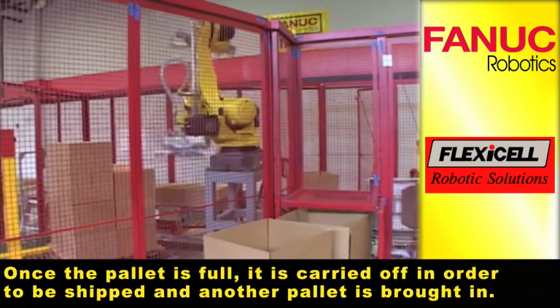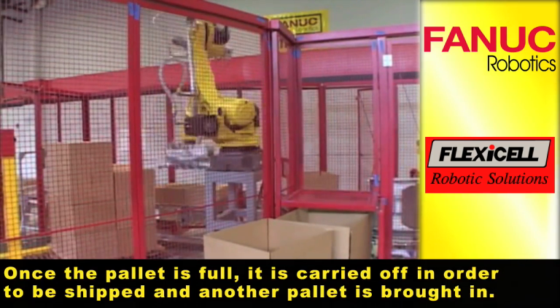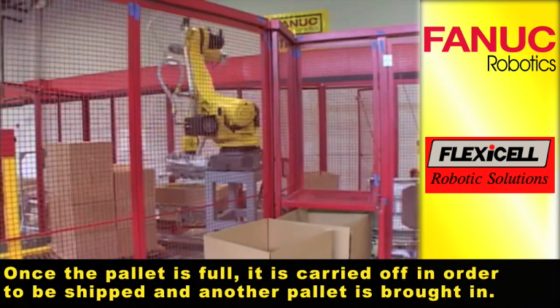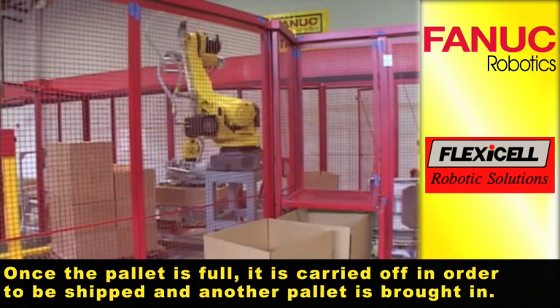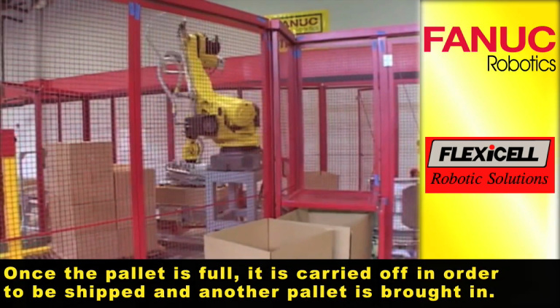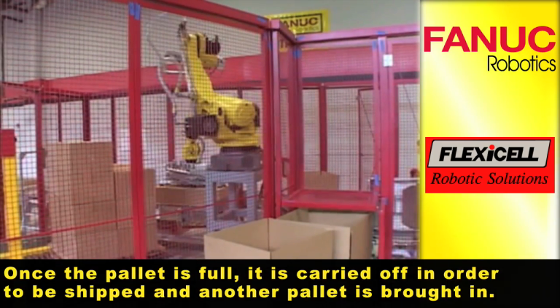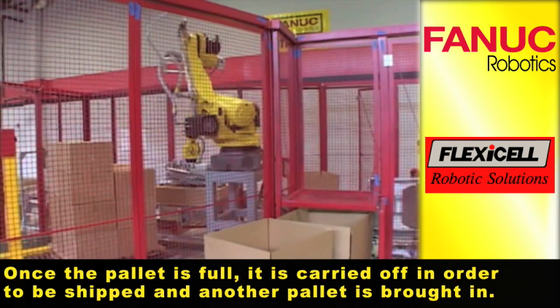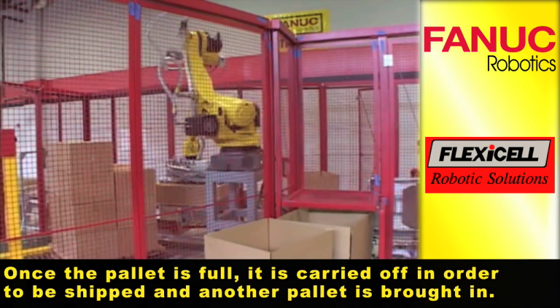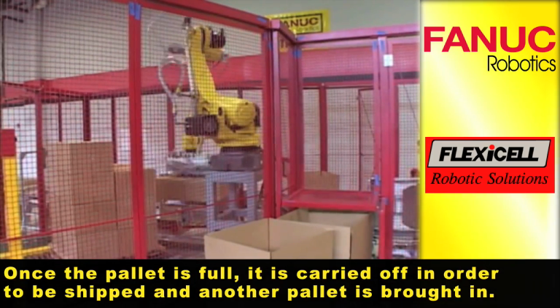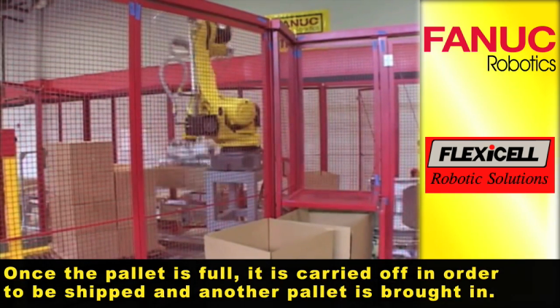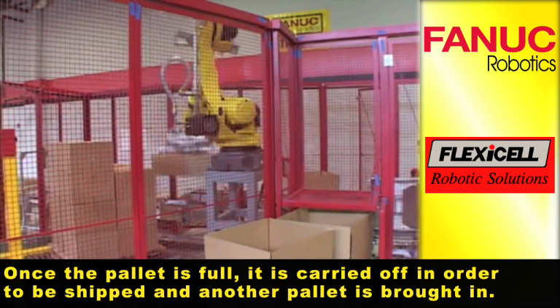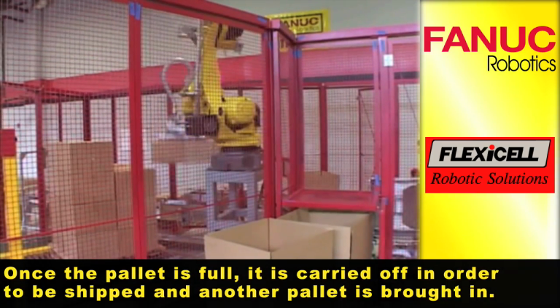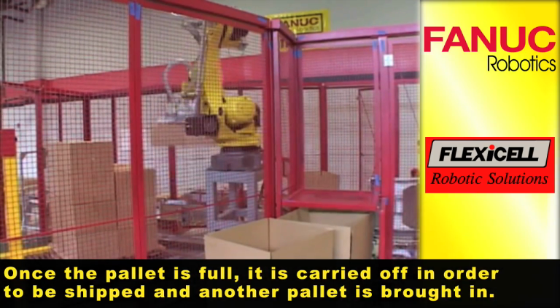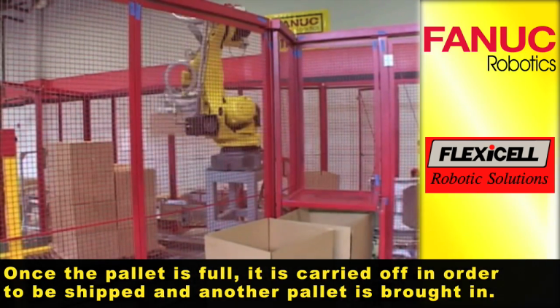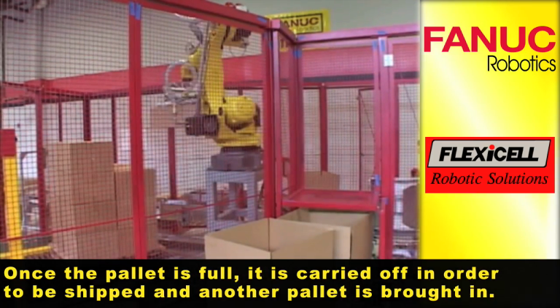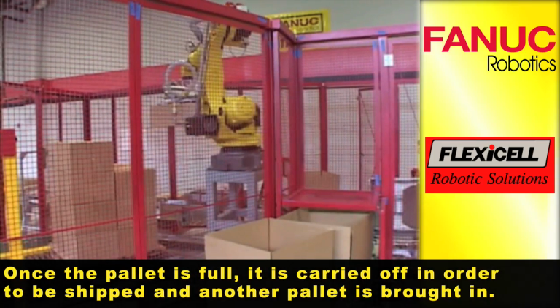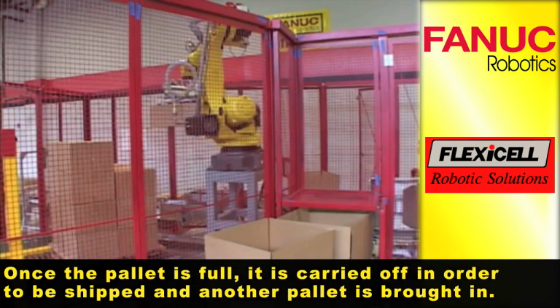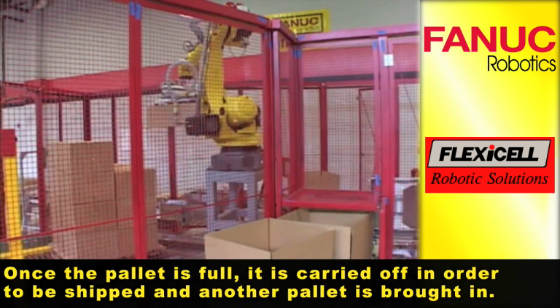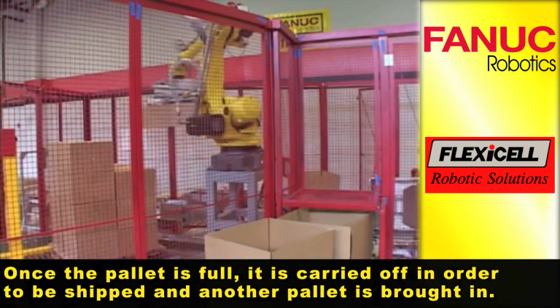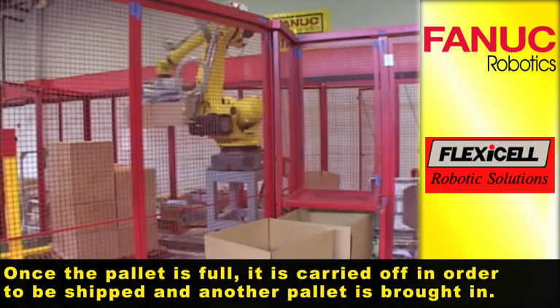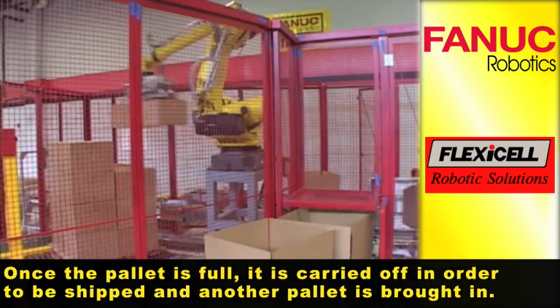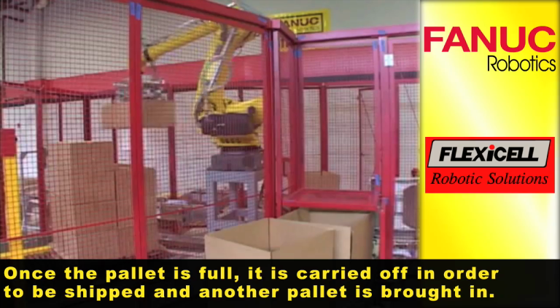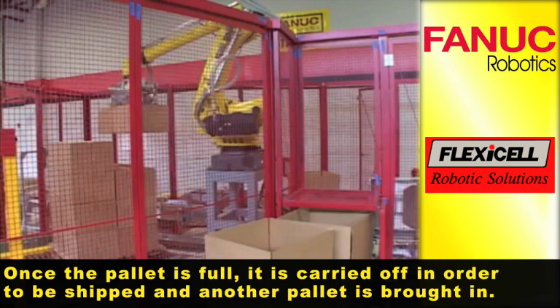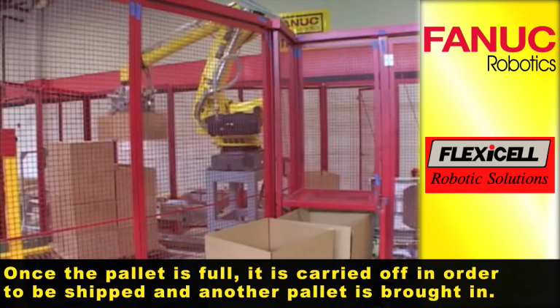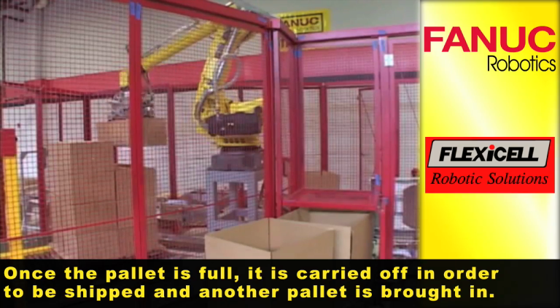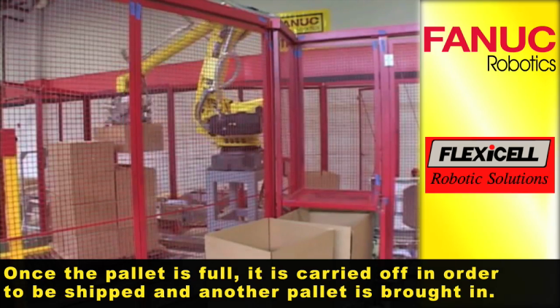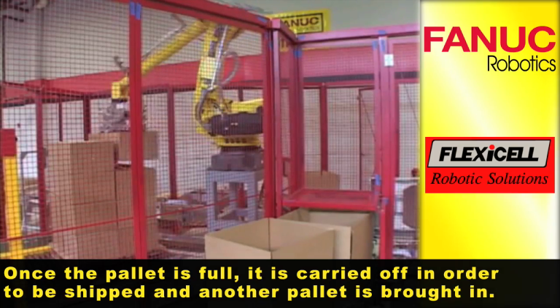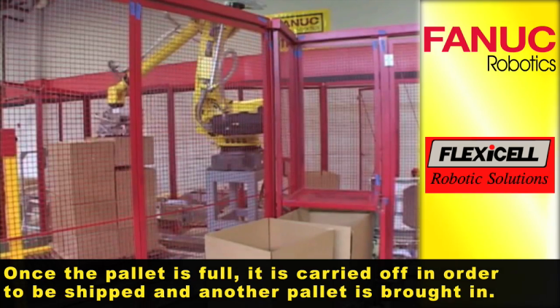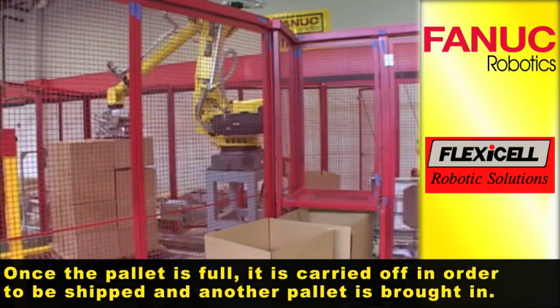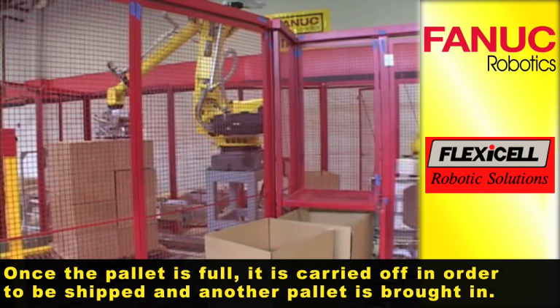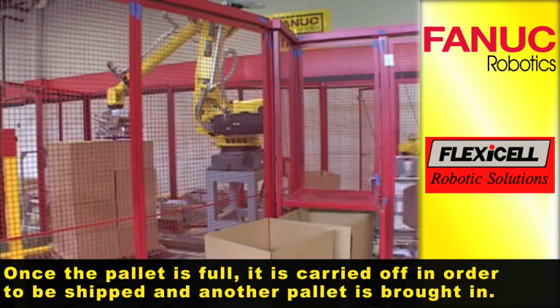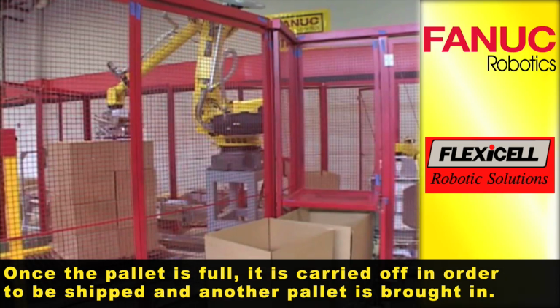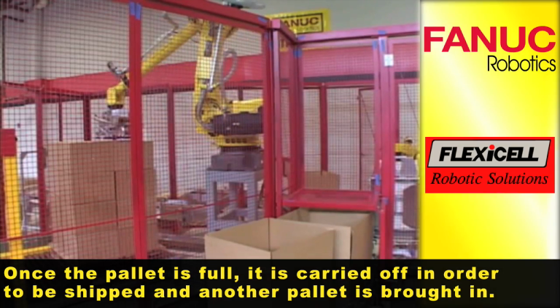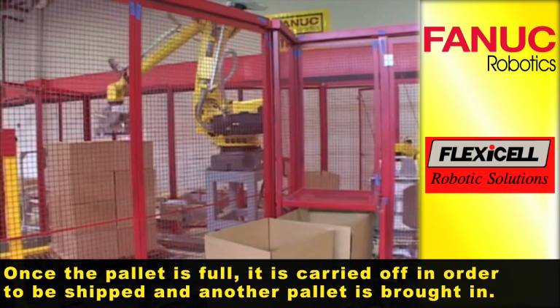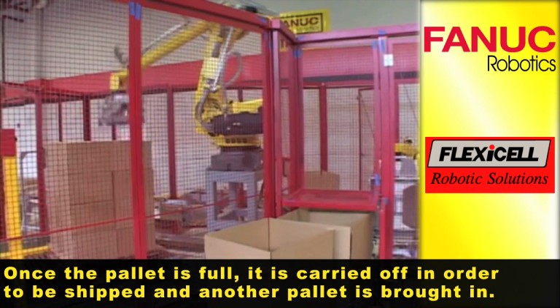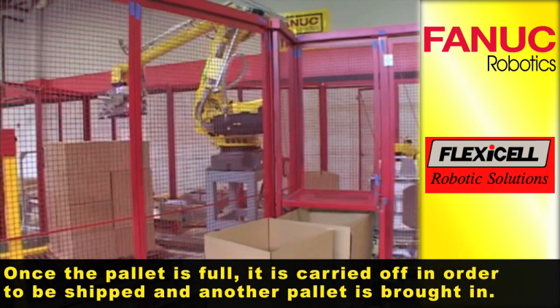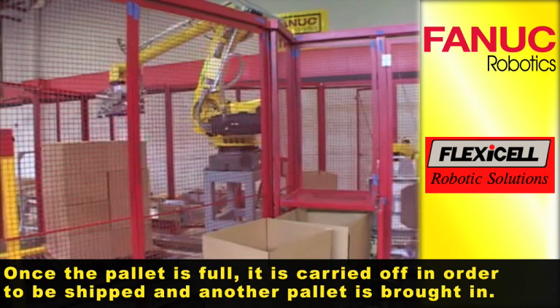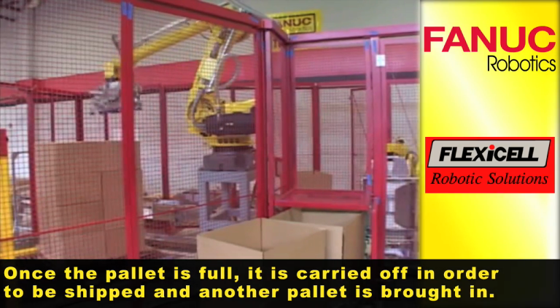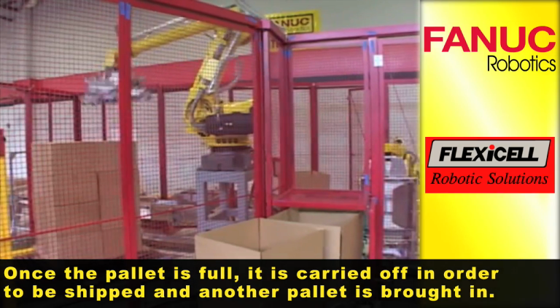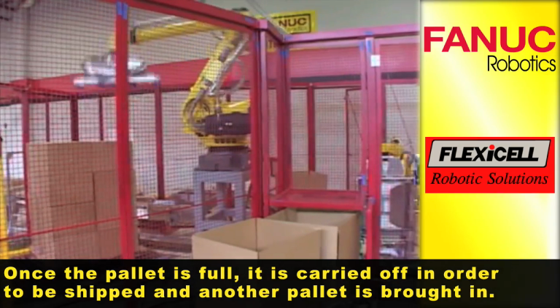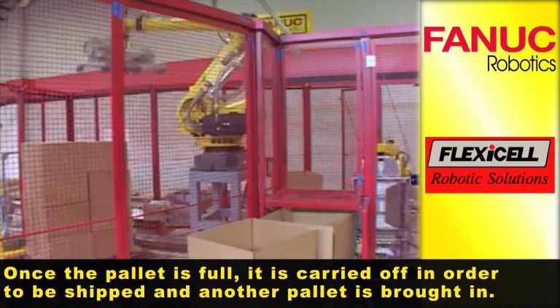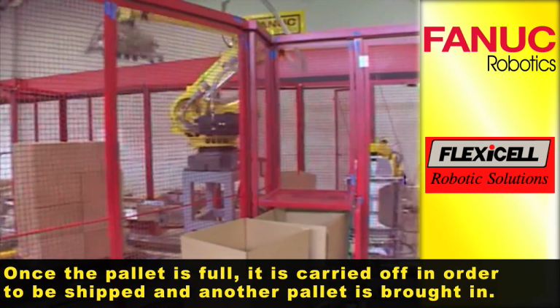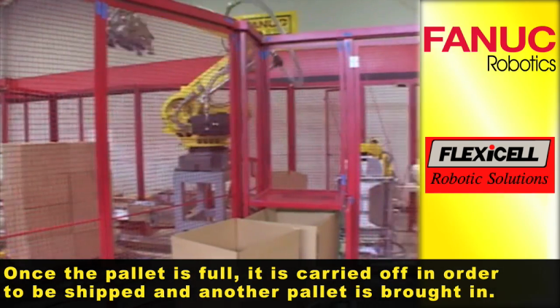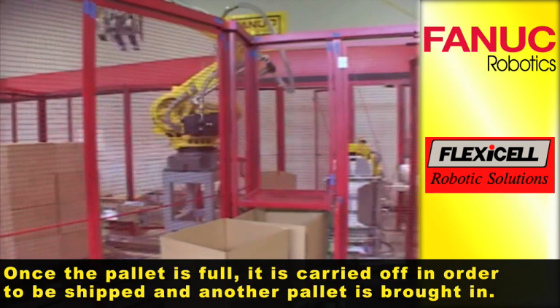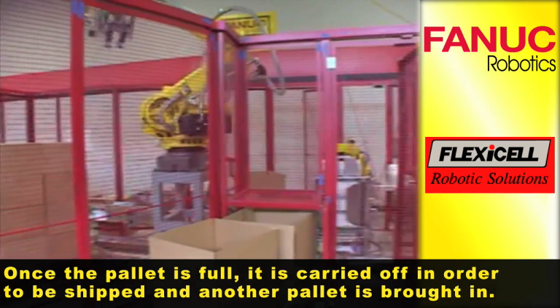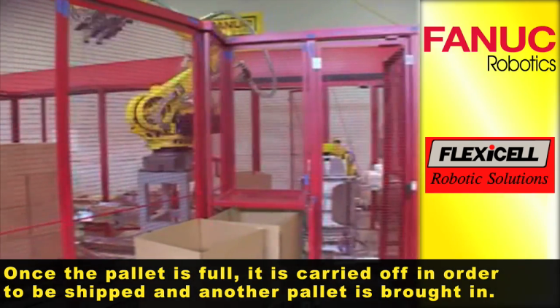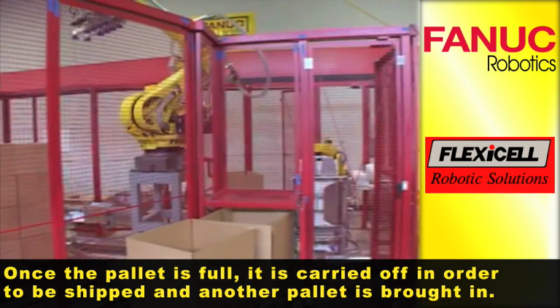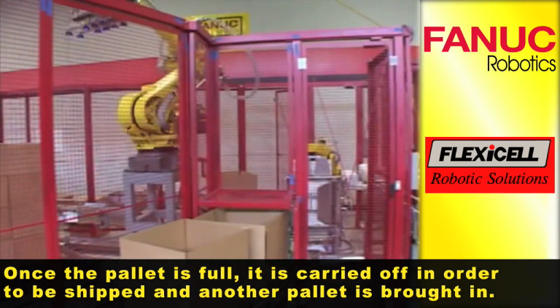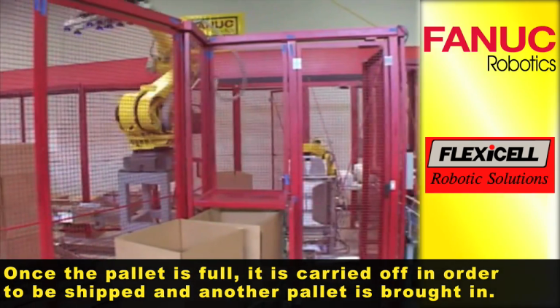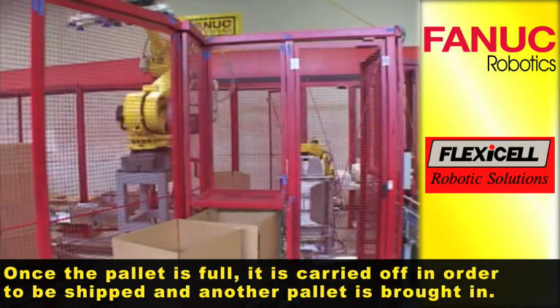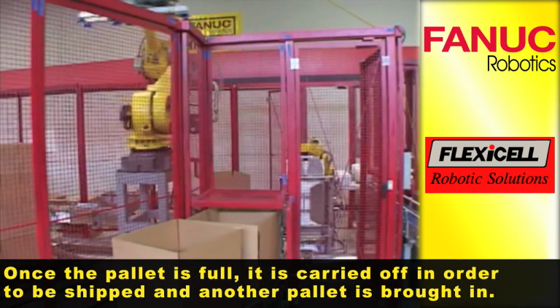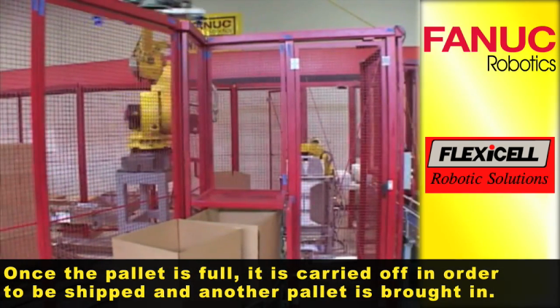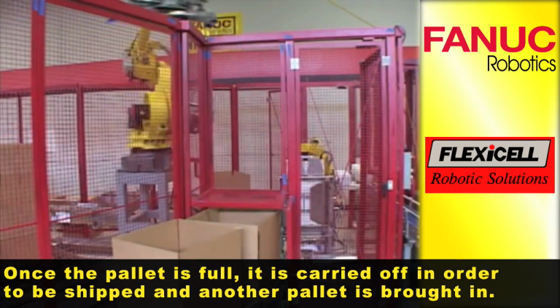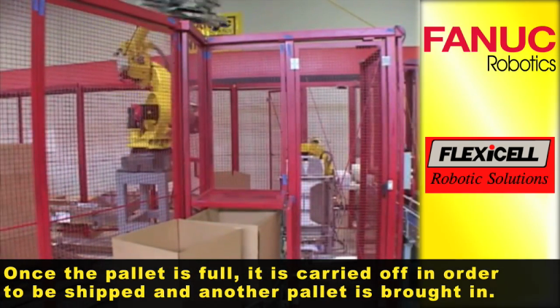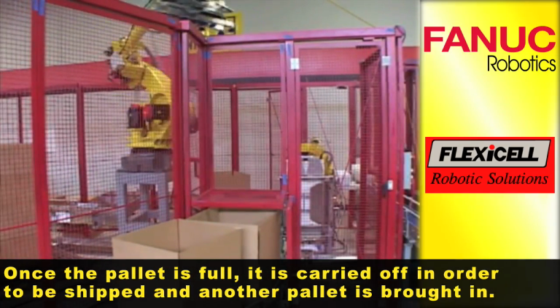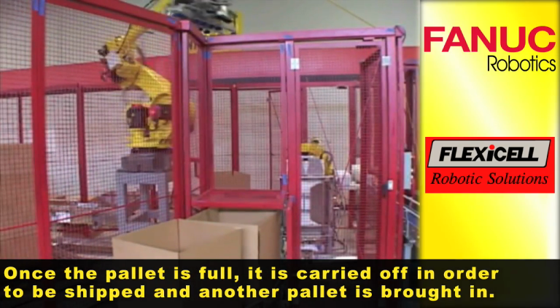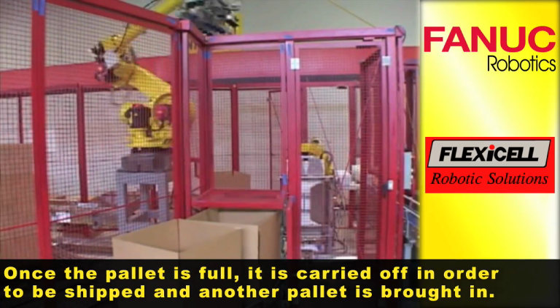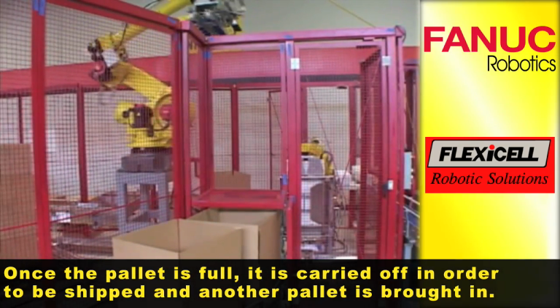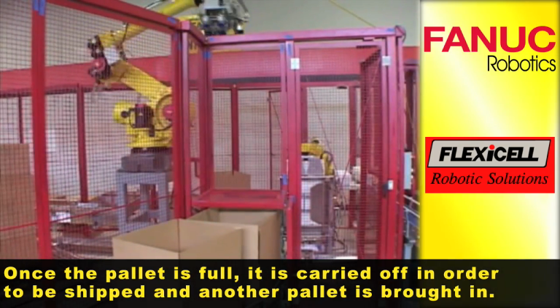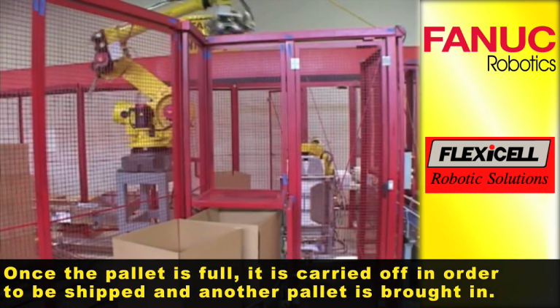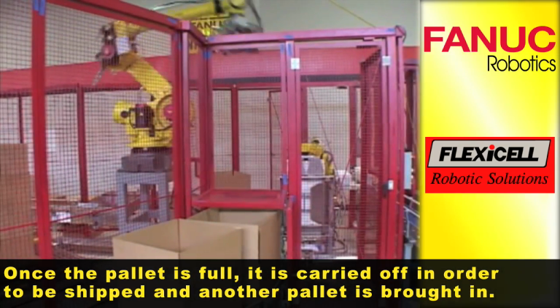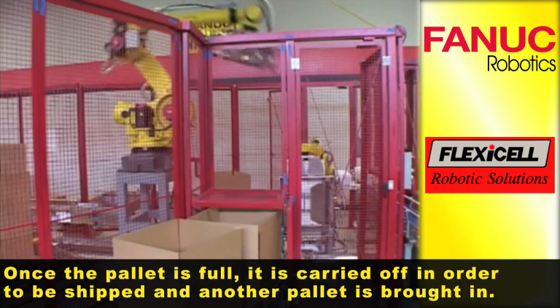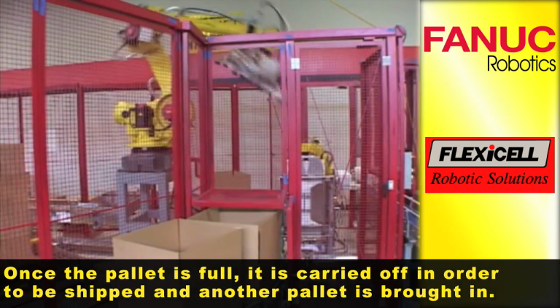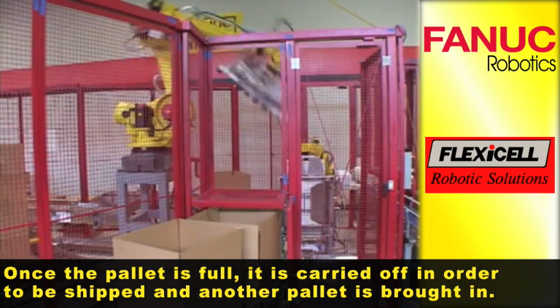Once the pallet is full, it is carried off in order to be shipped and another pallet is brought in.